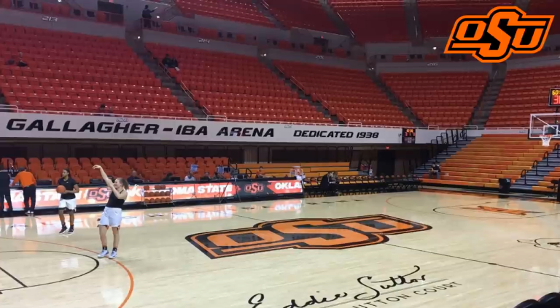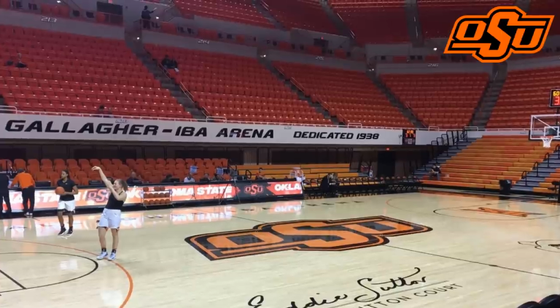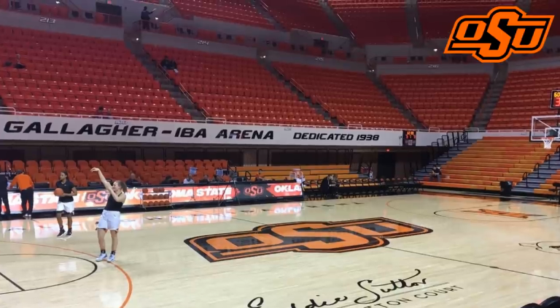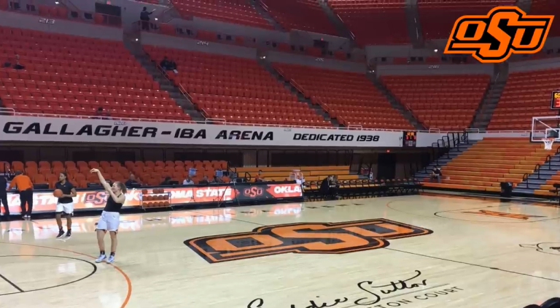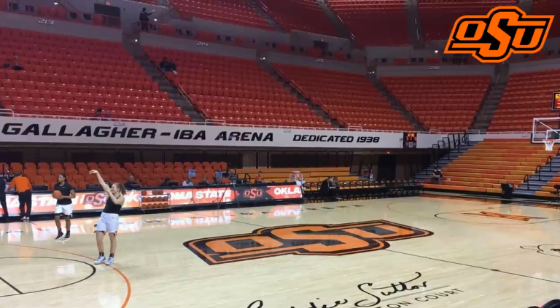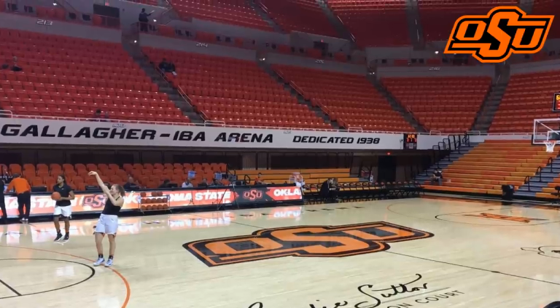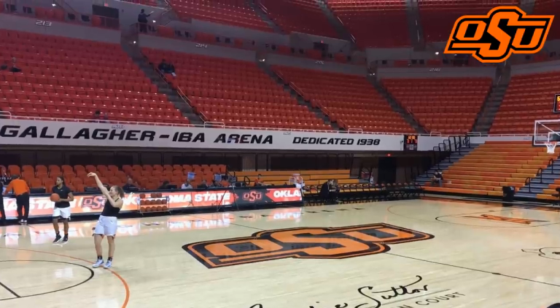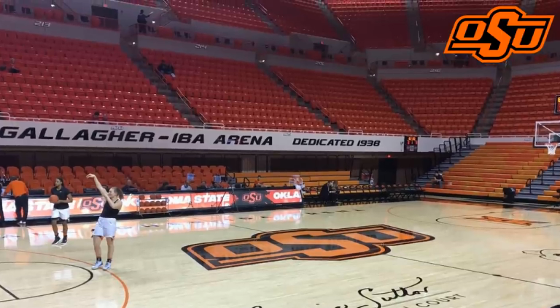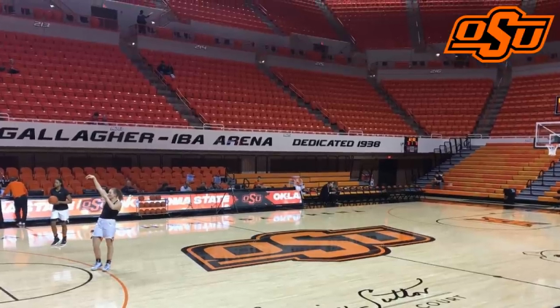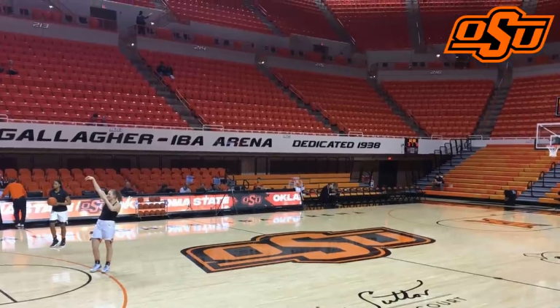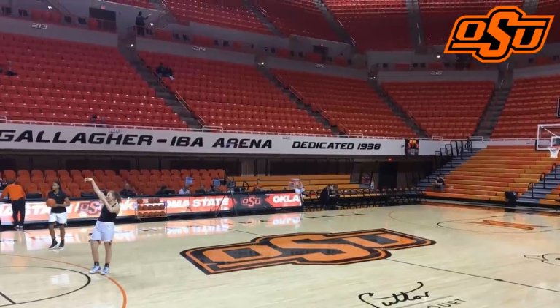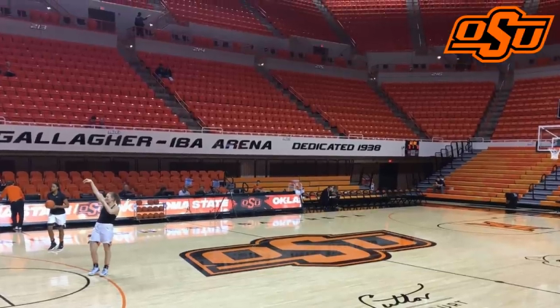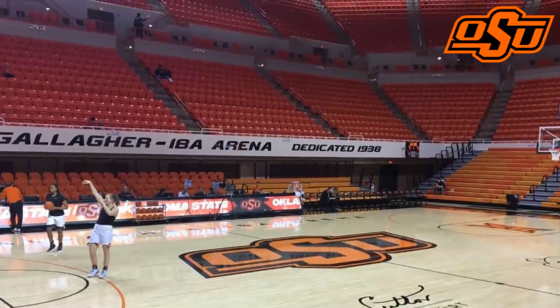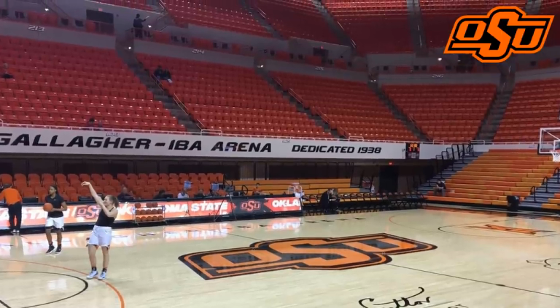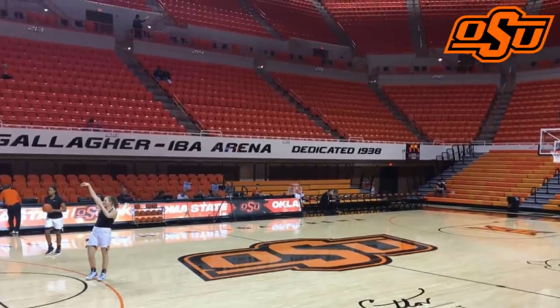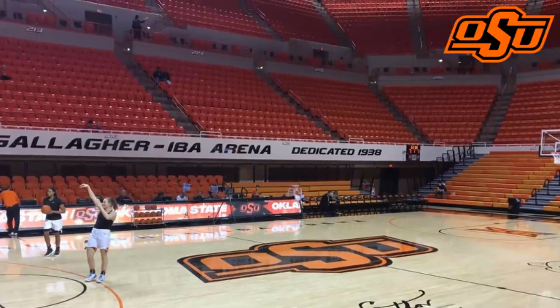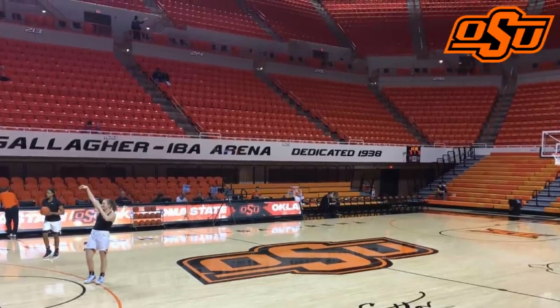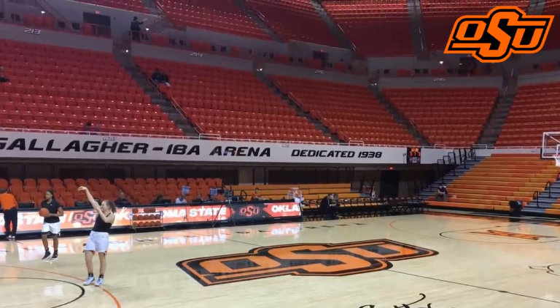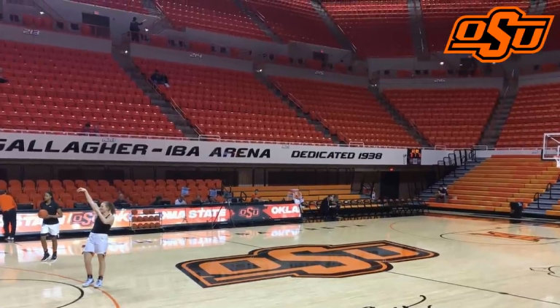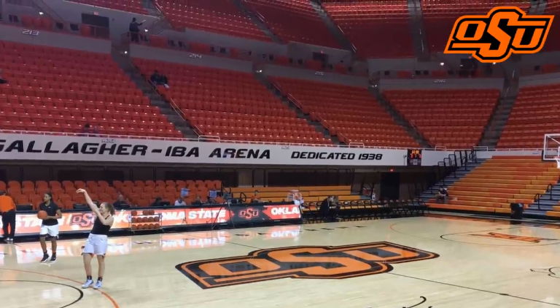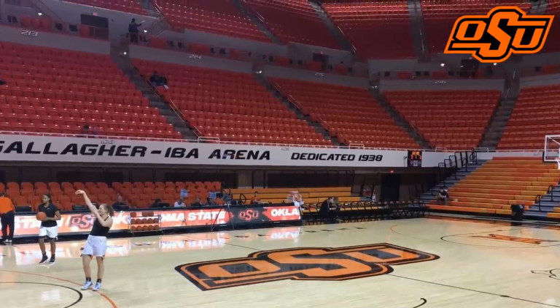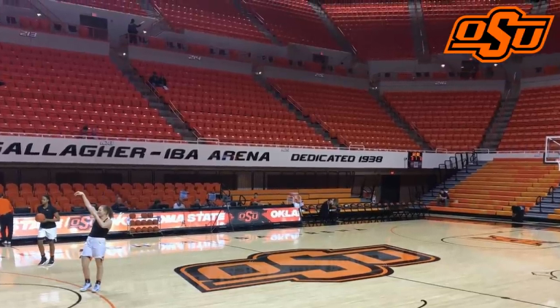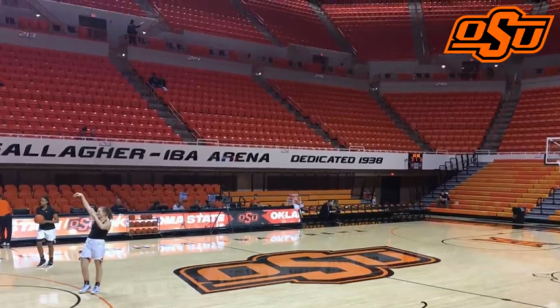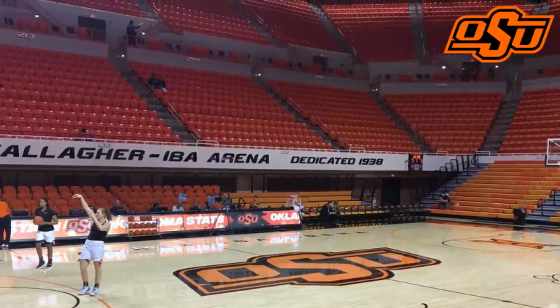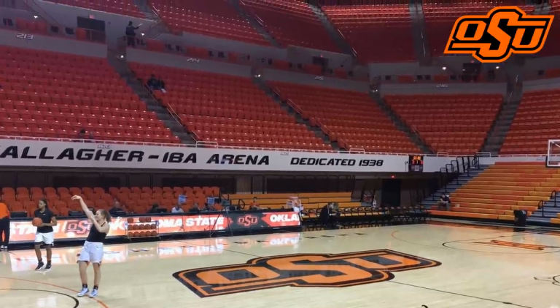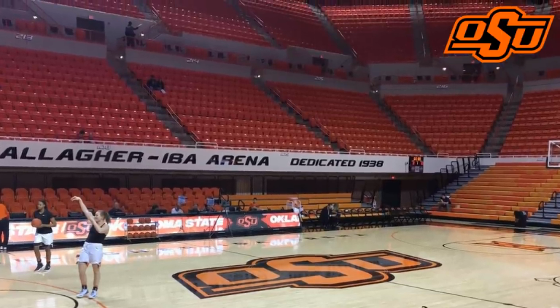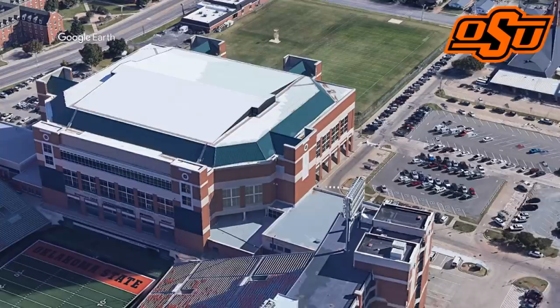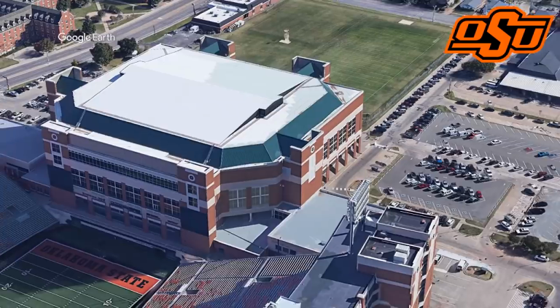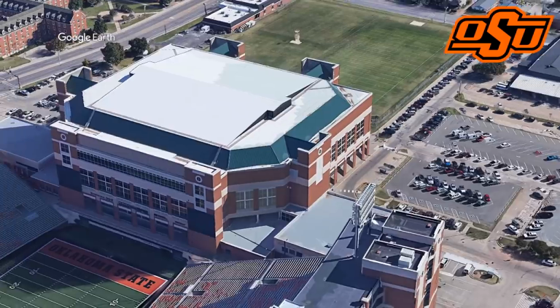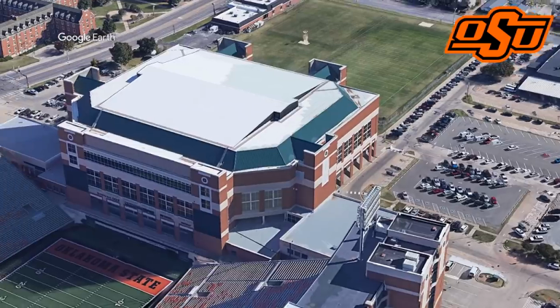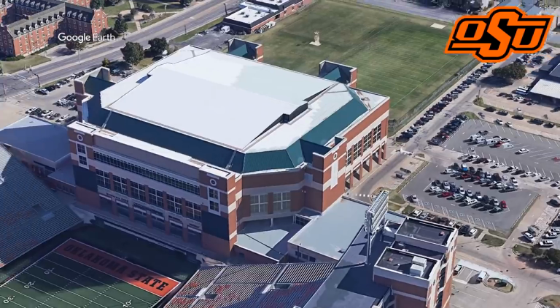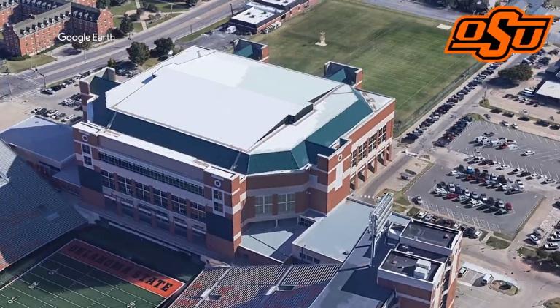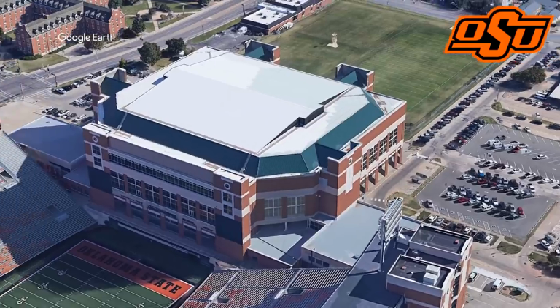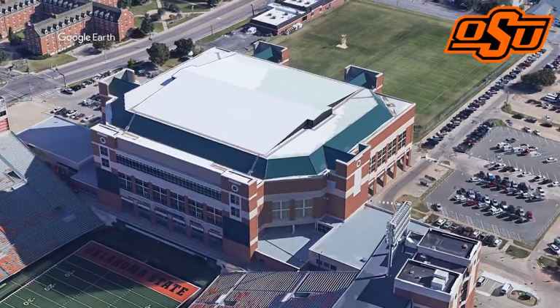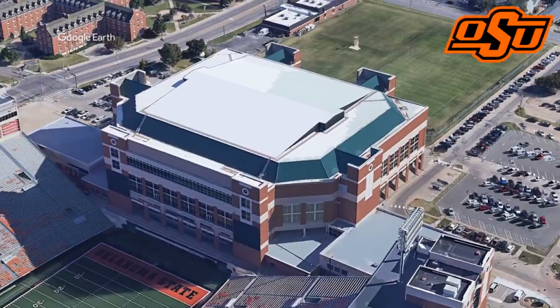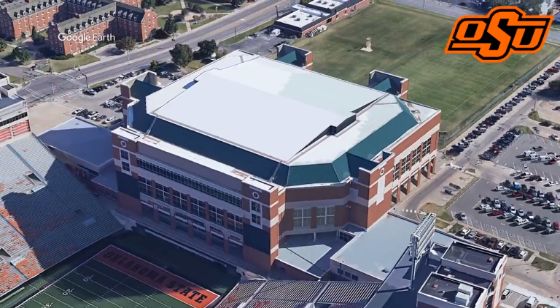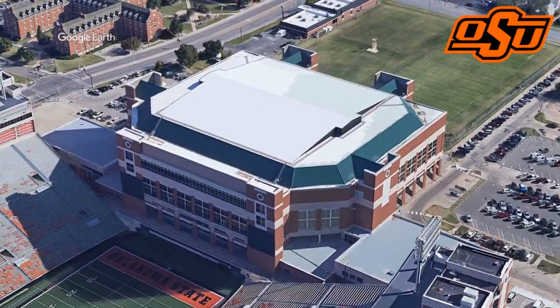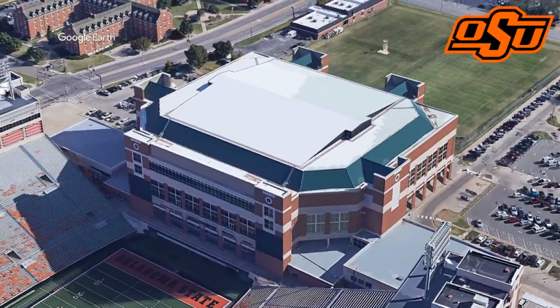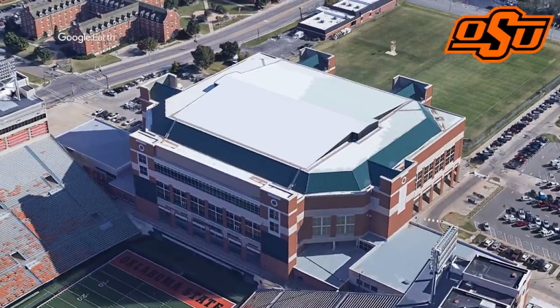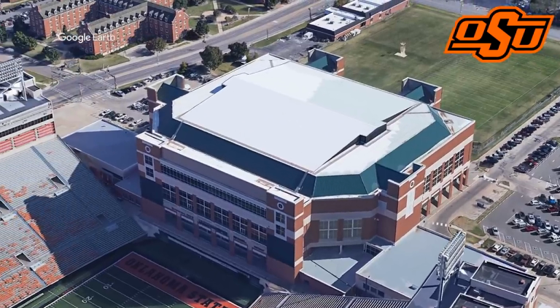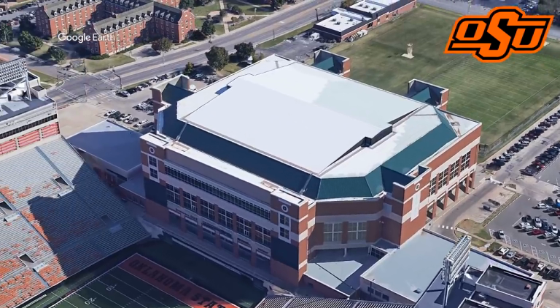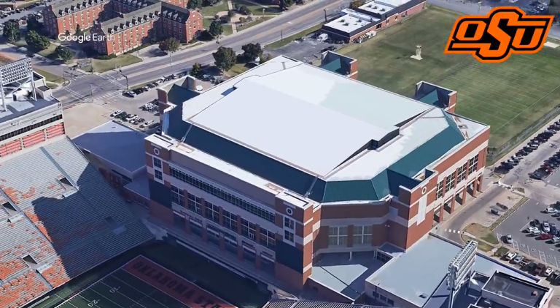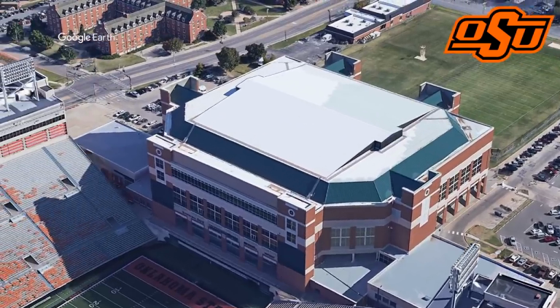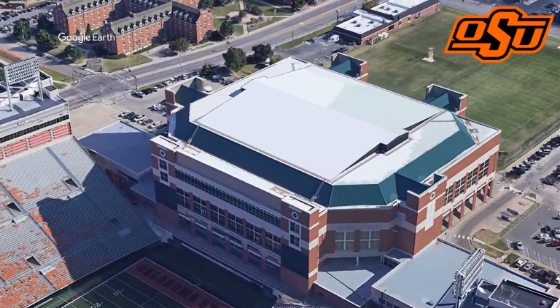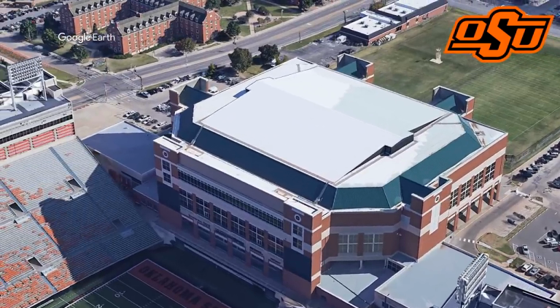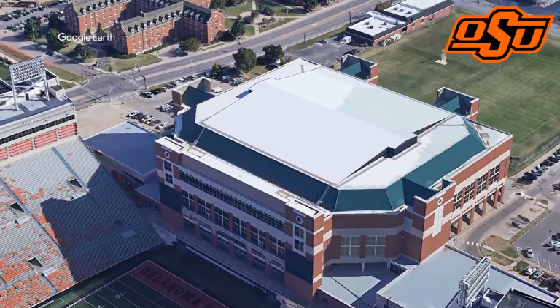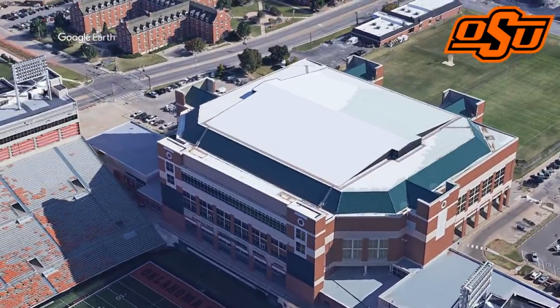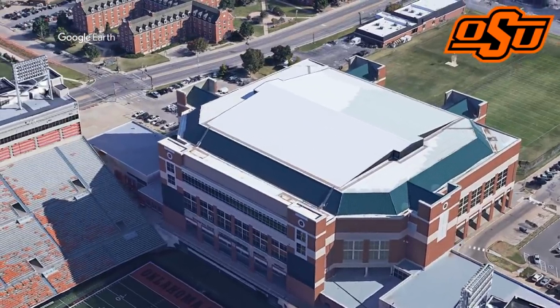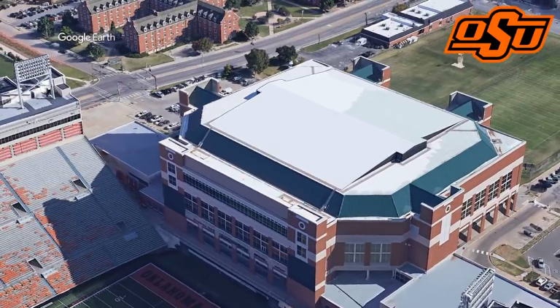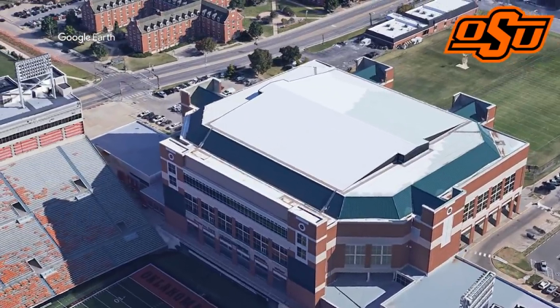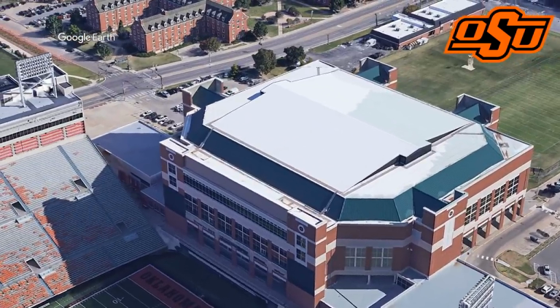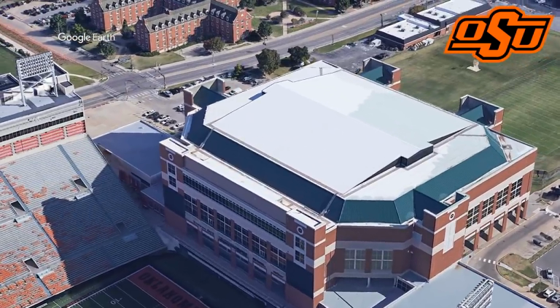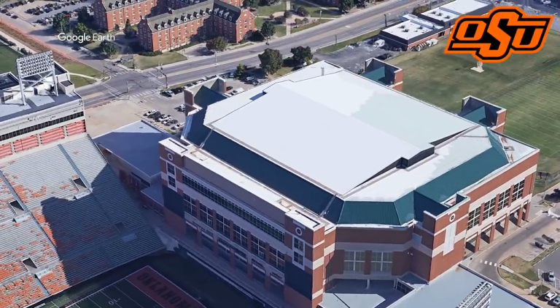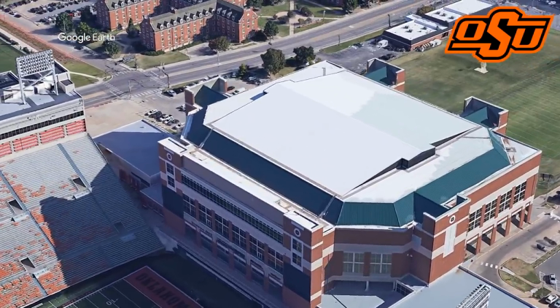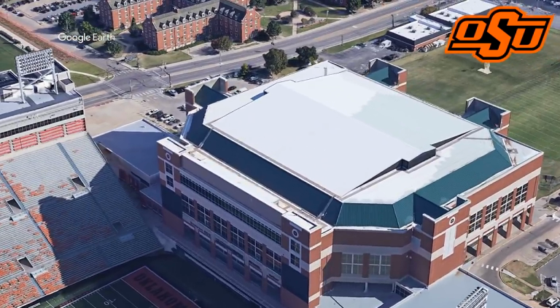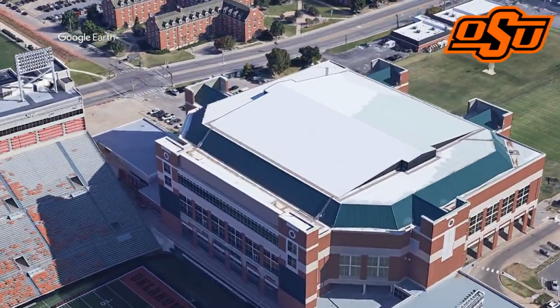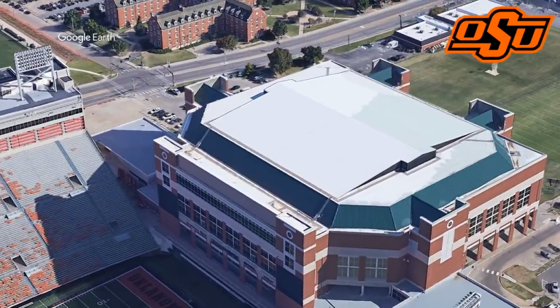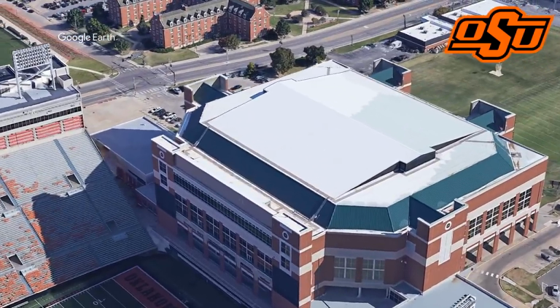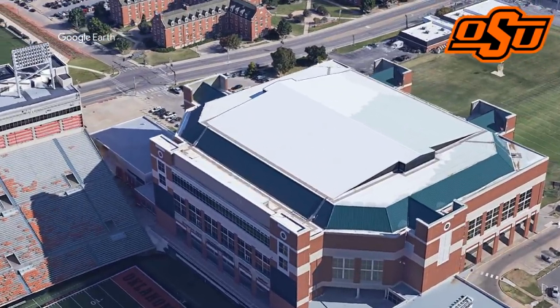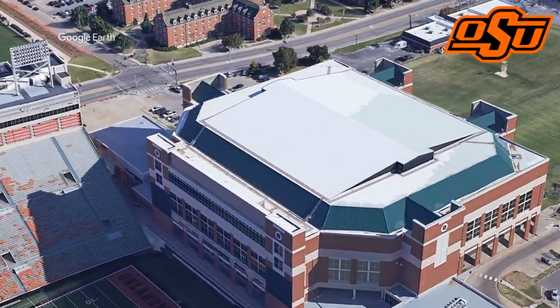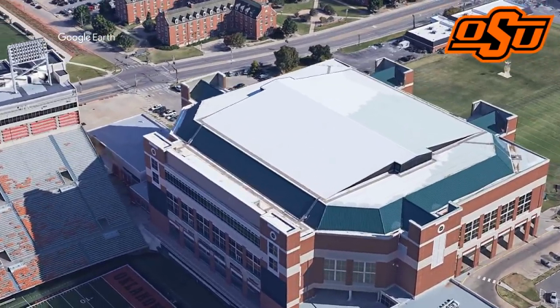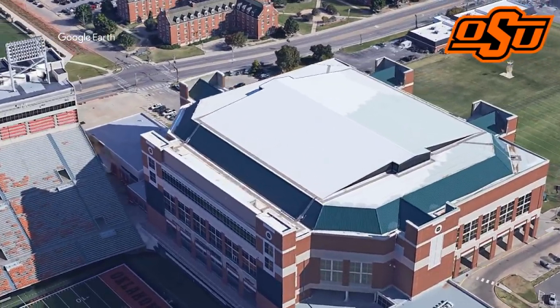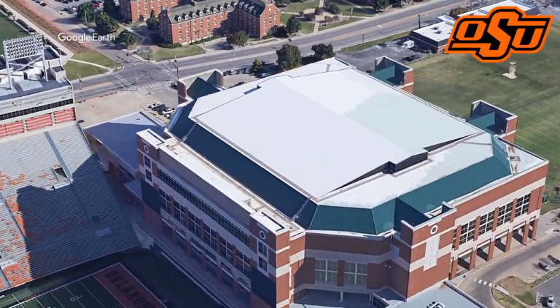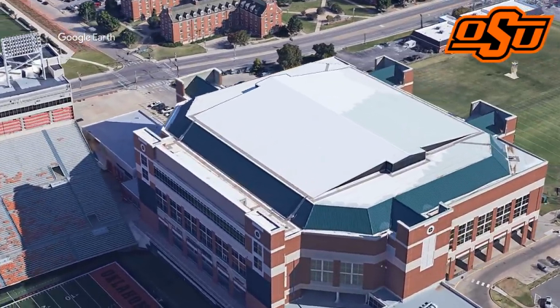That expansion is the reason why it comes so close to the football field. Its footprint basically doubled with the addition of an upper deck.